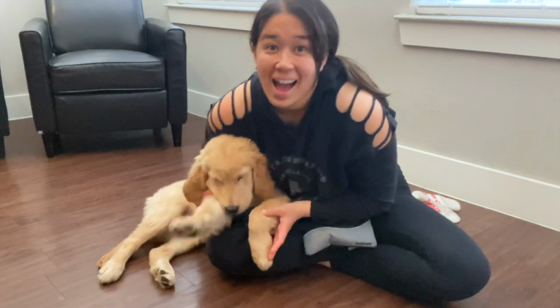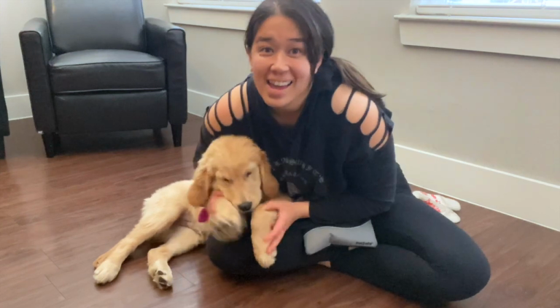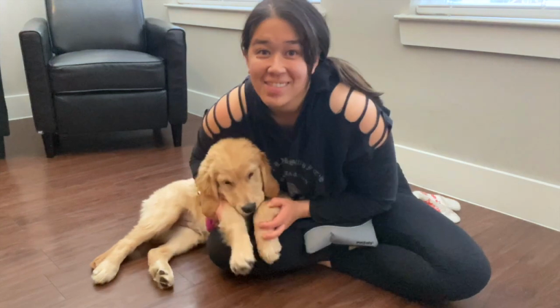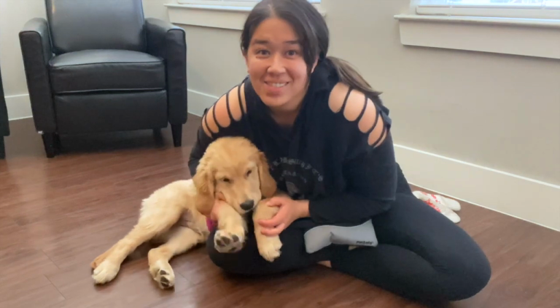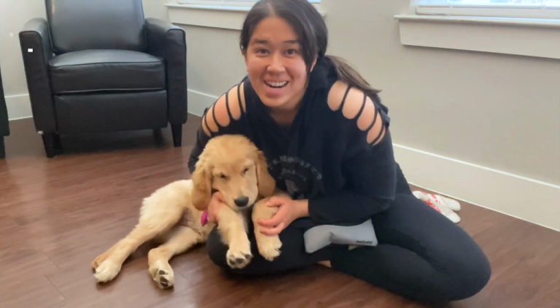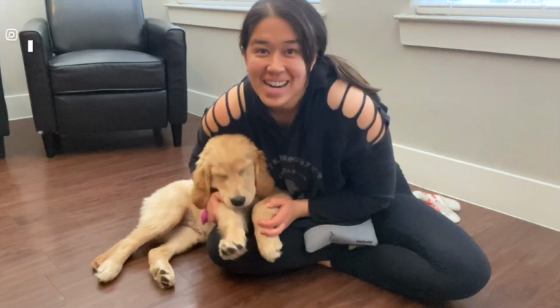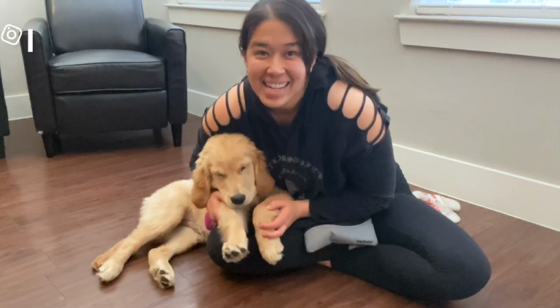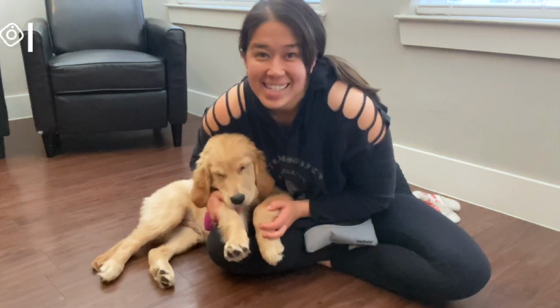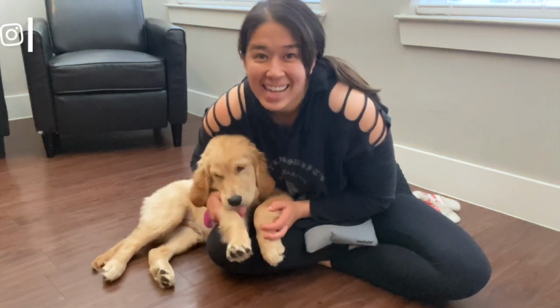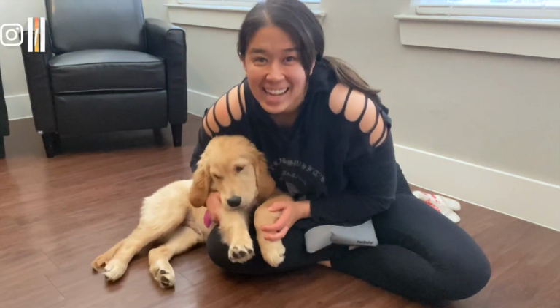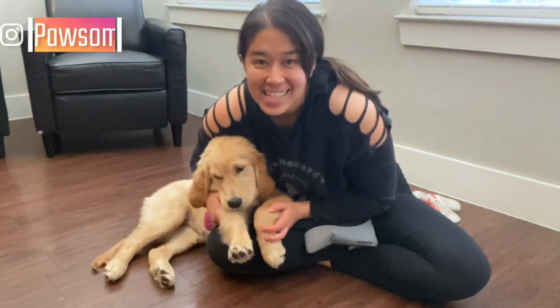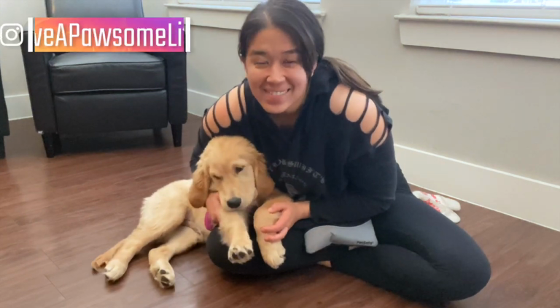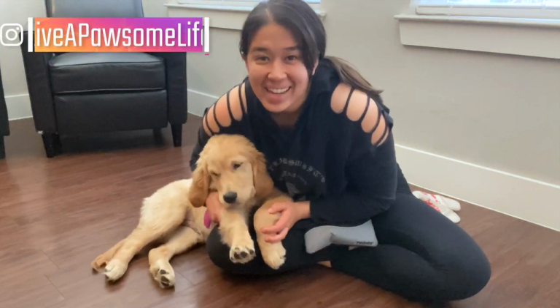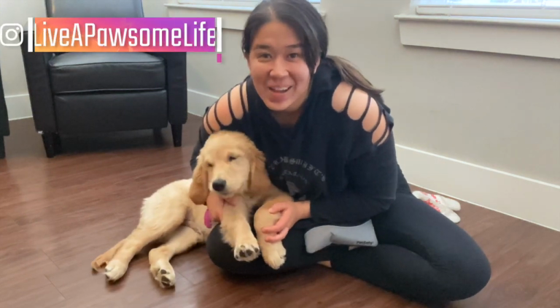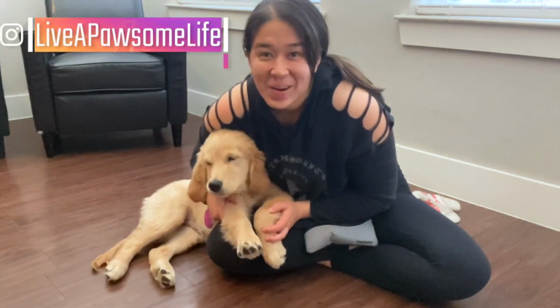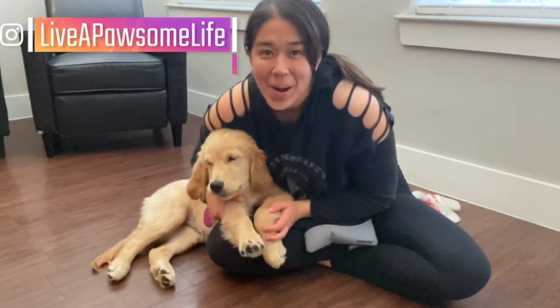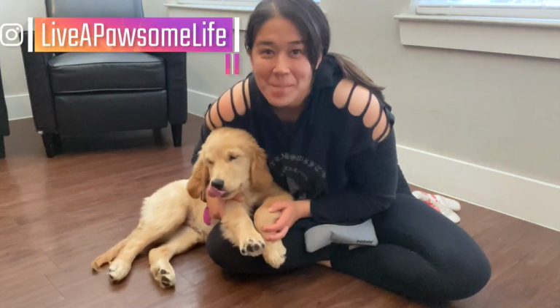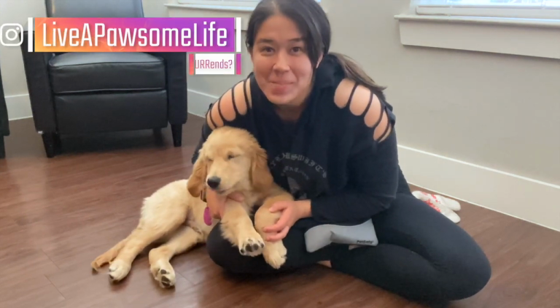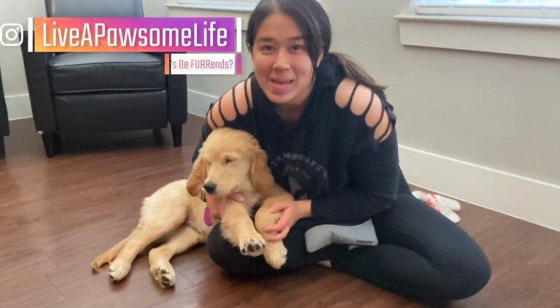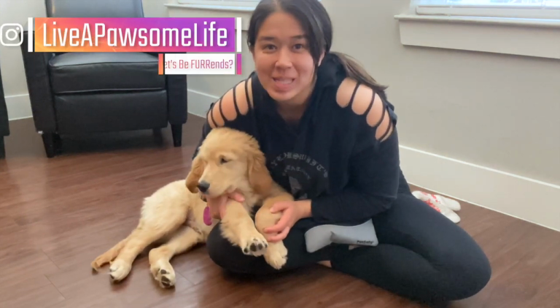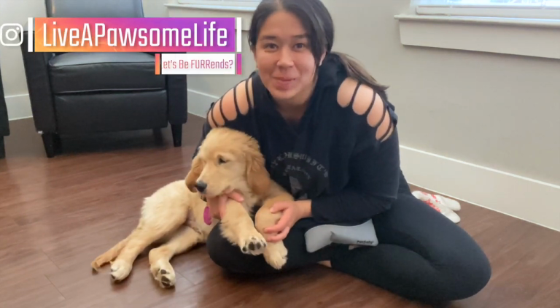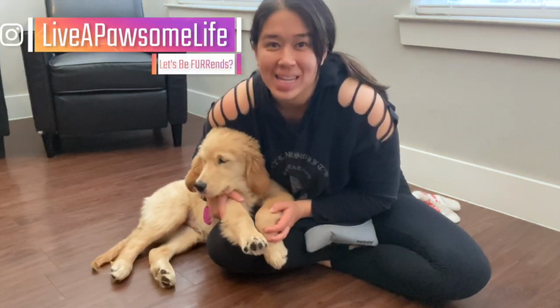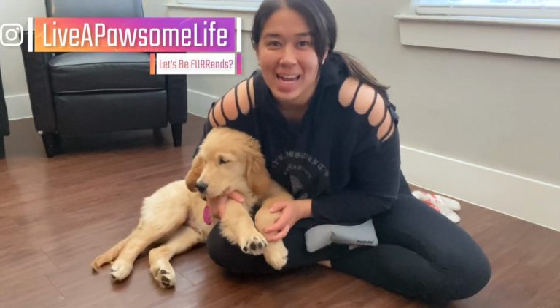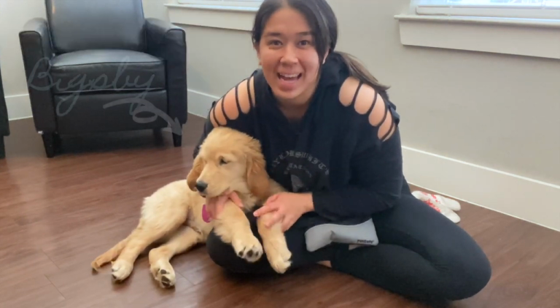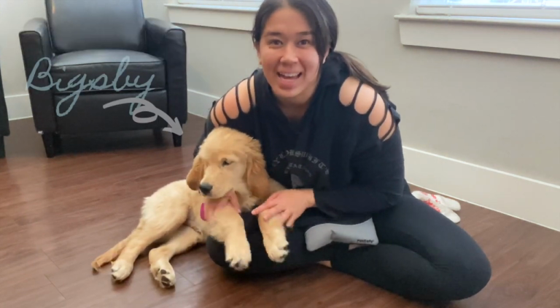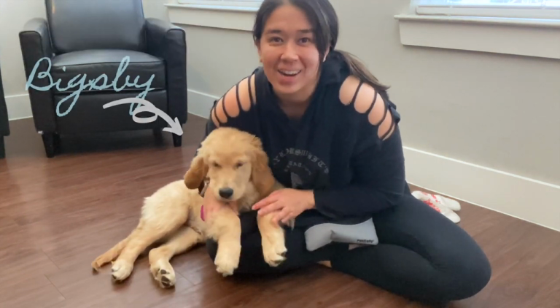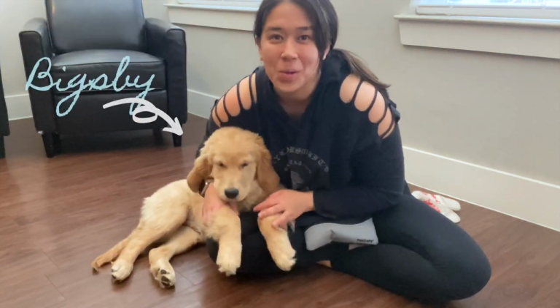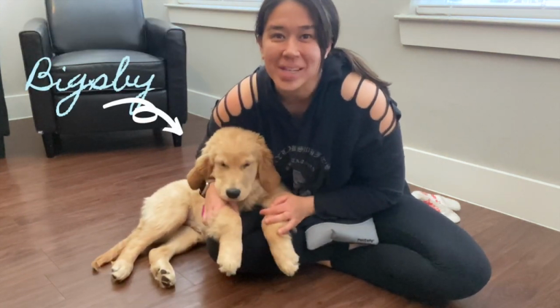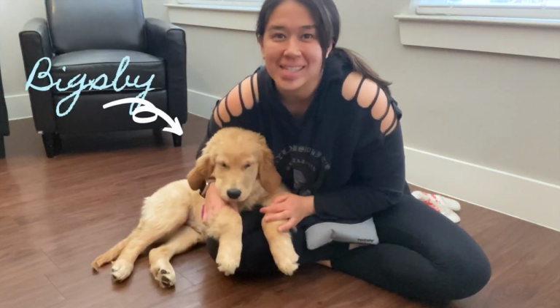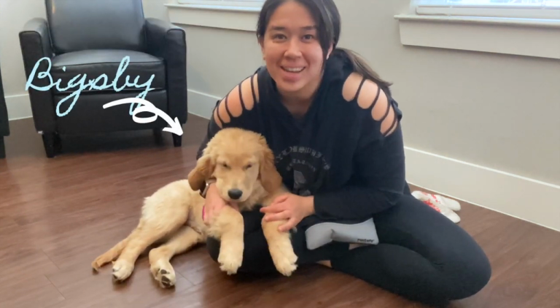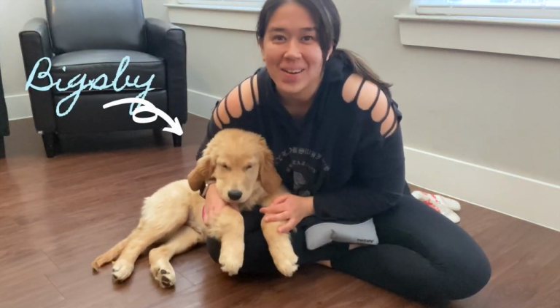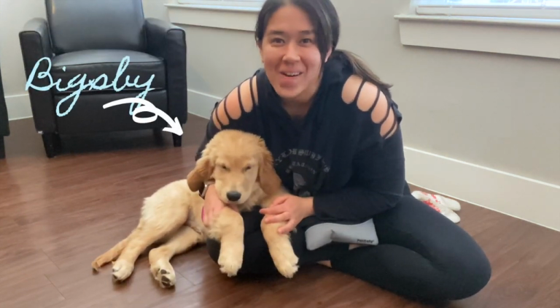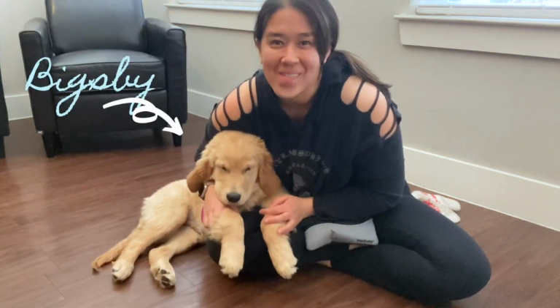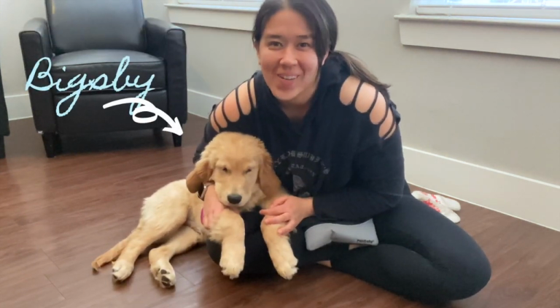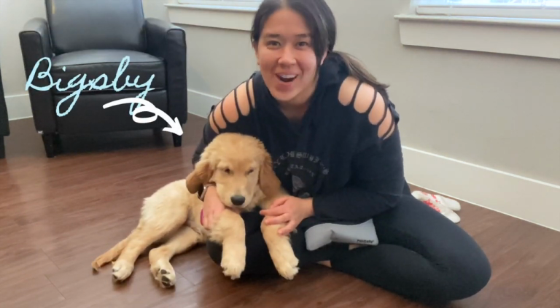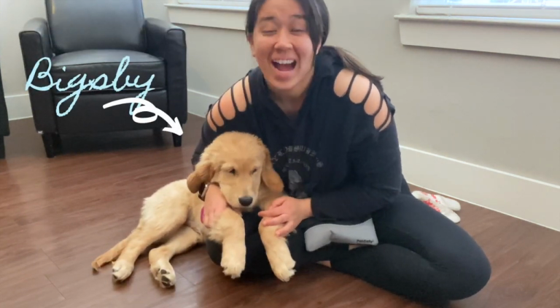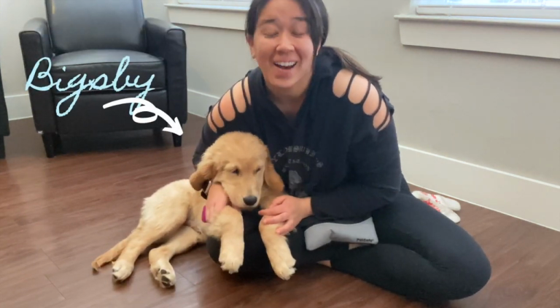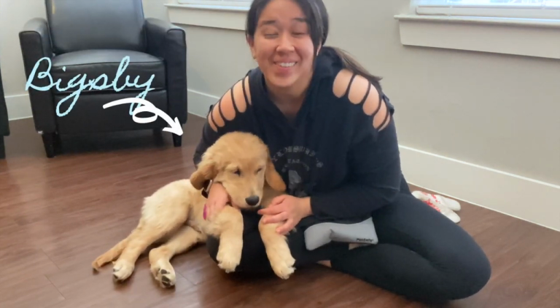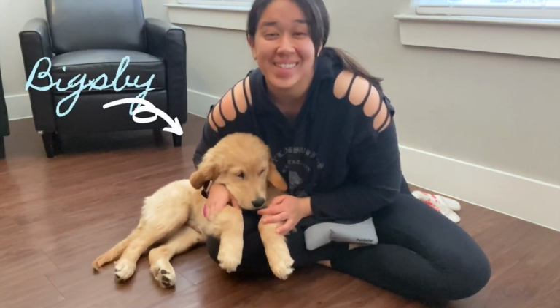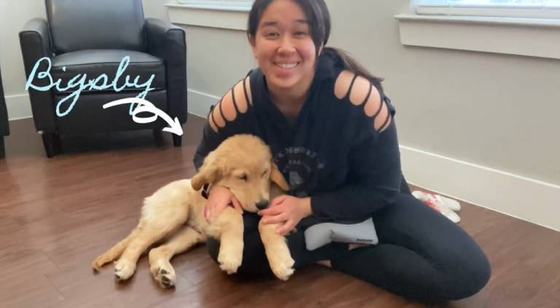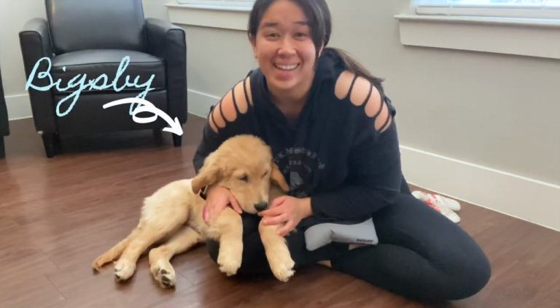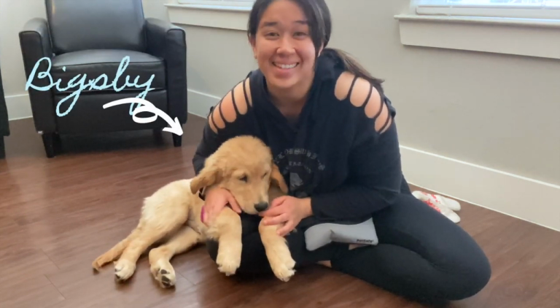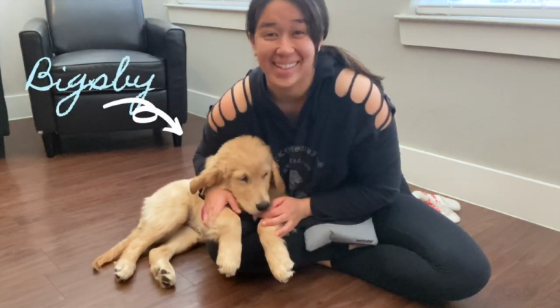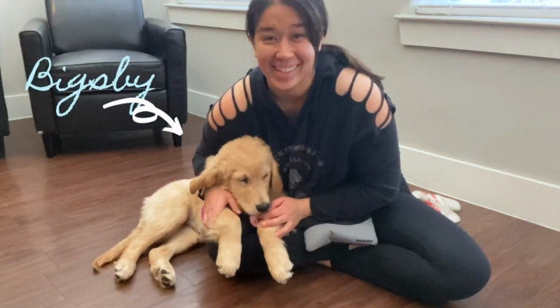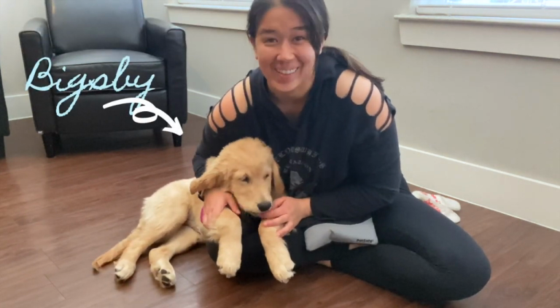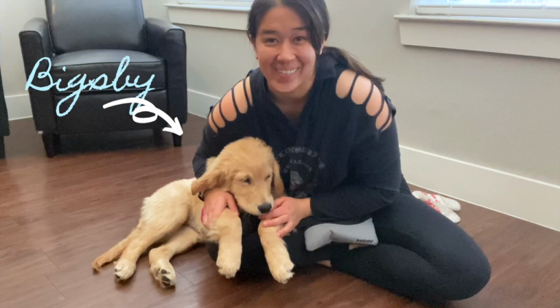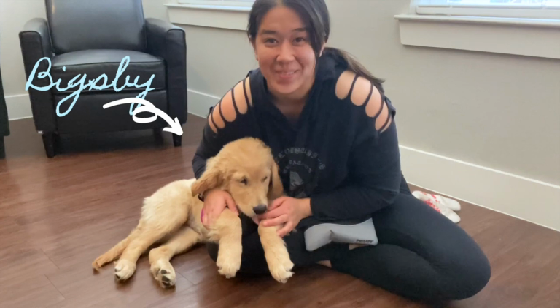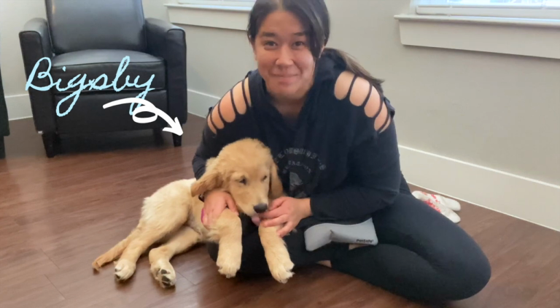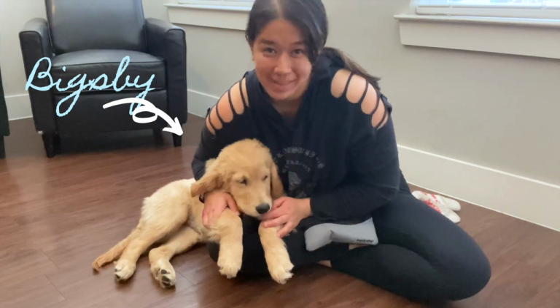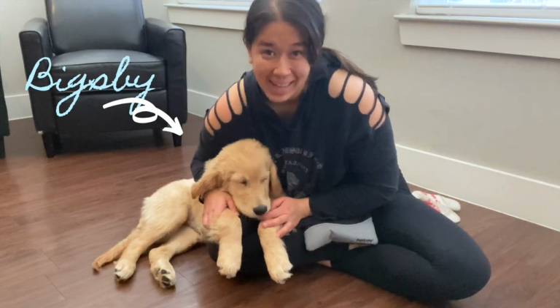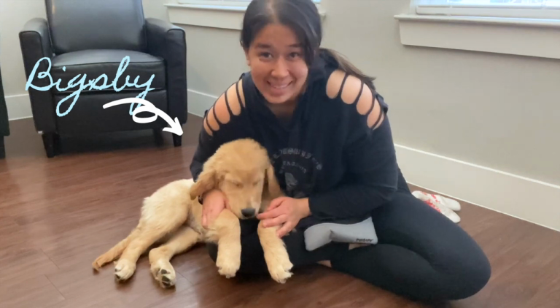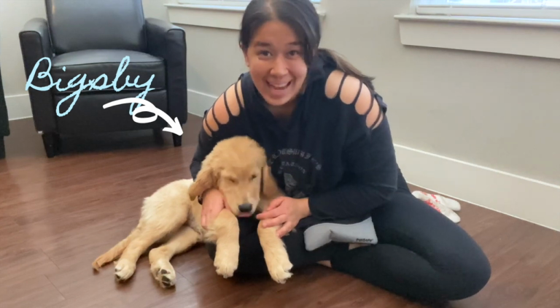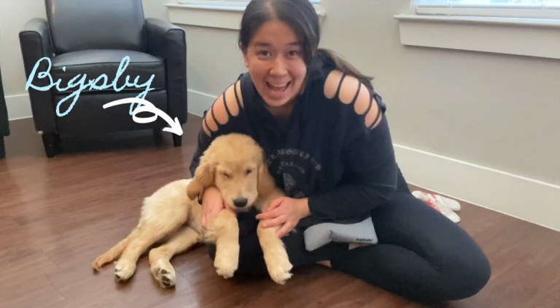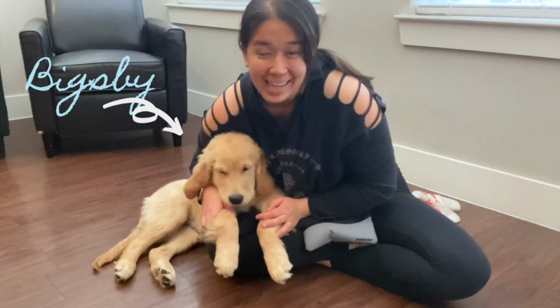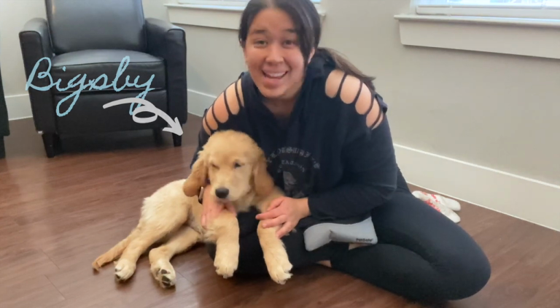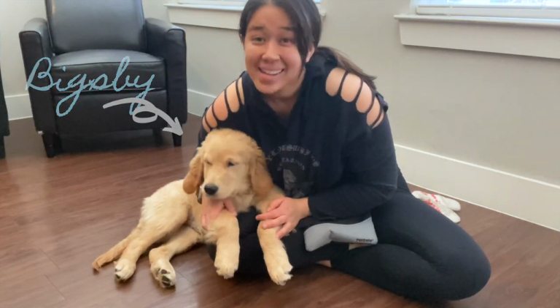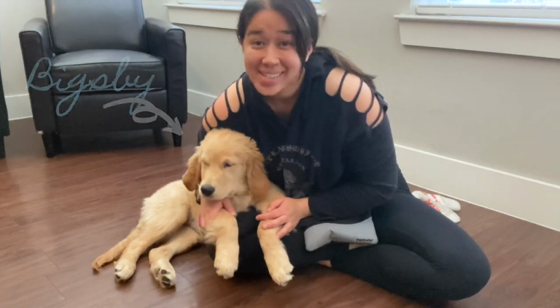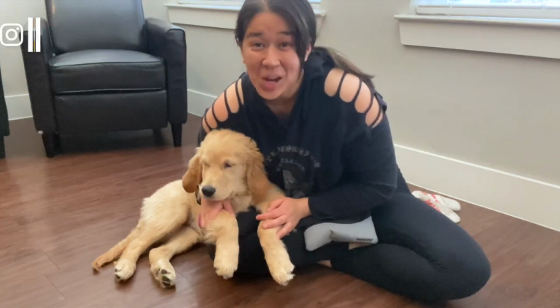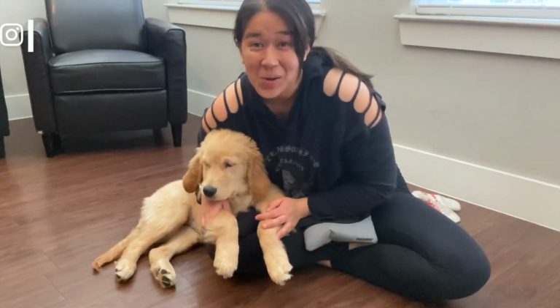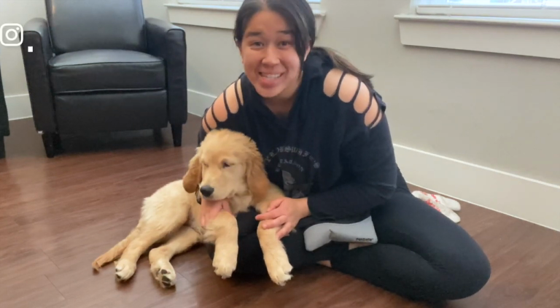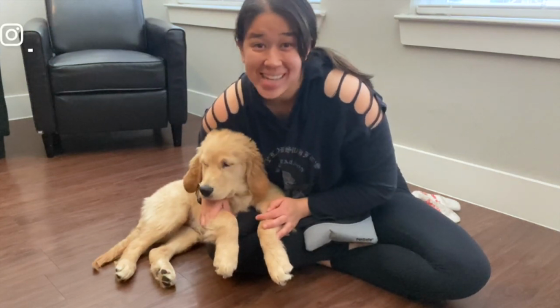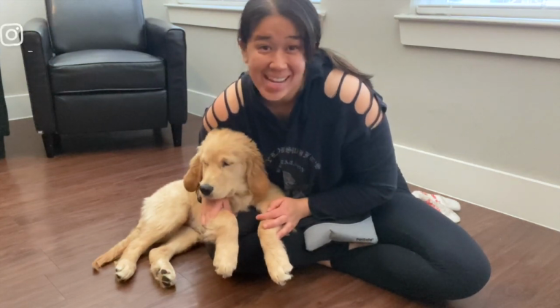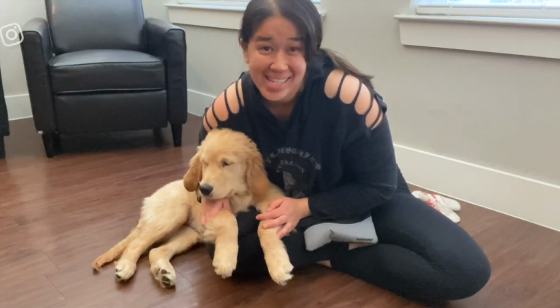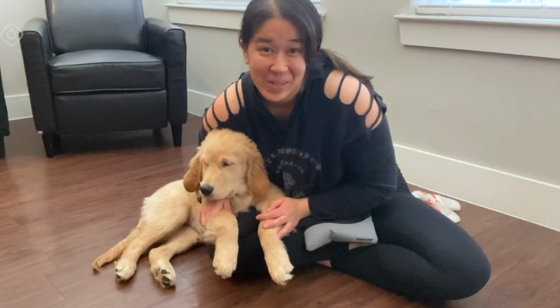Hi everyone! In today's video, Bigsby and I are going to go over how to teach the cue play dead. So stay tuned.